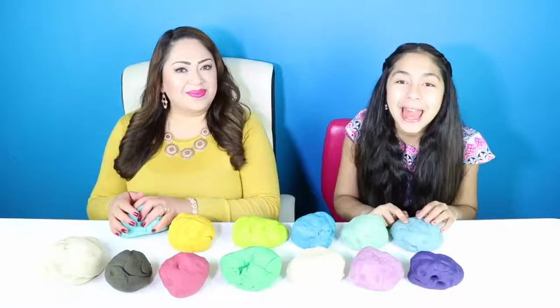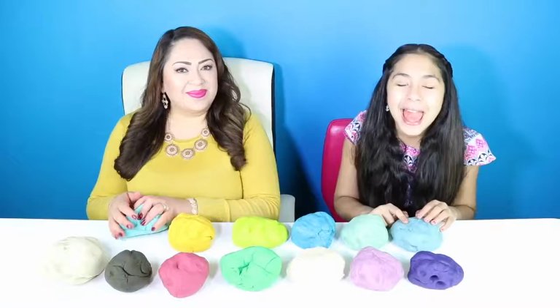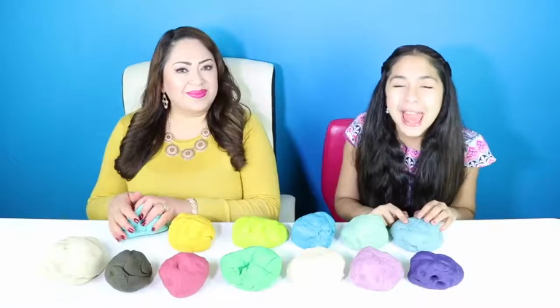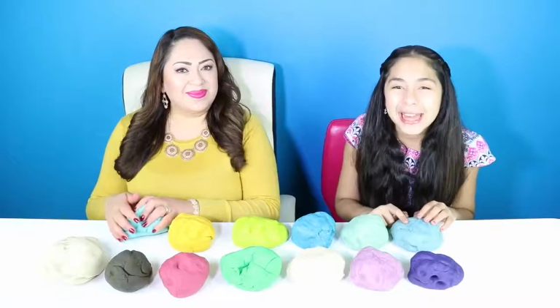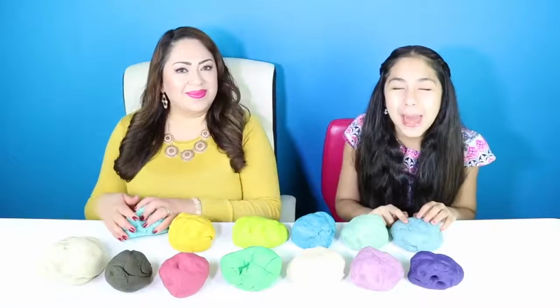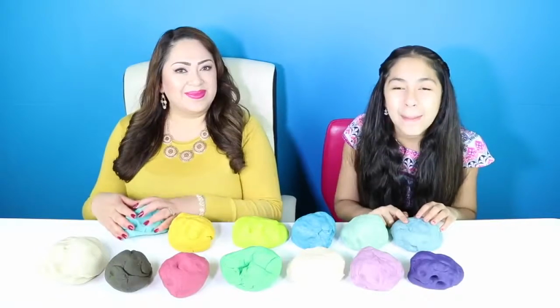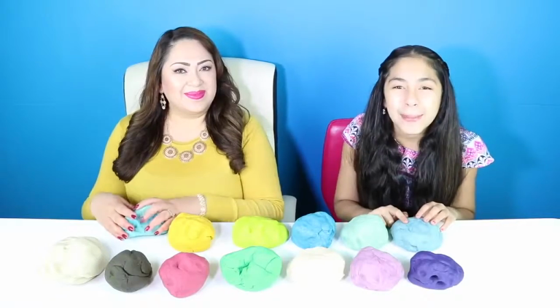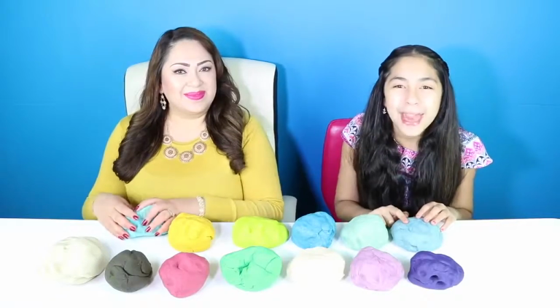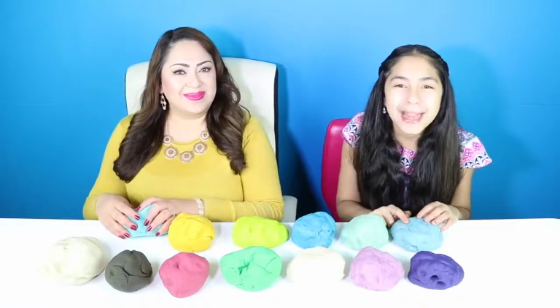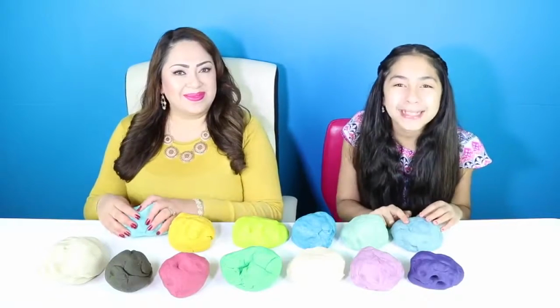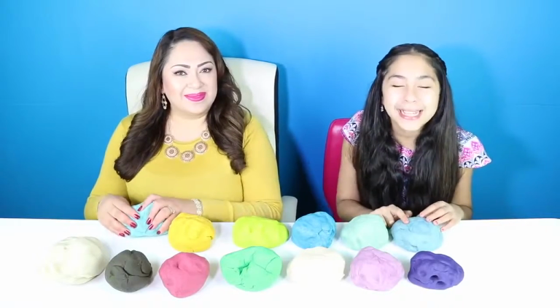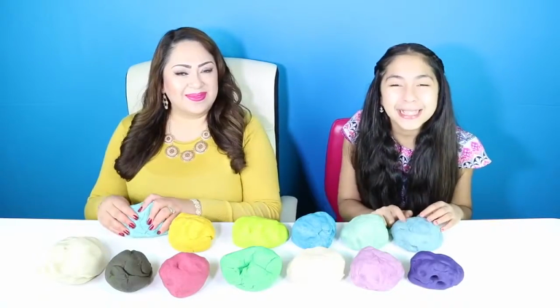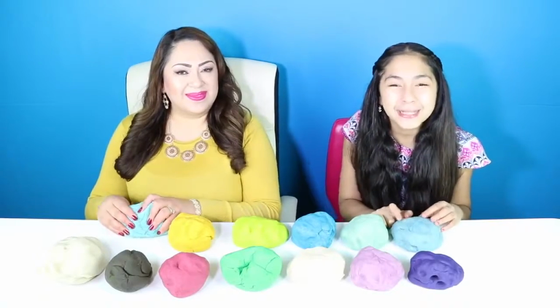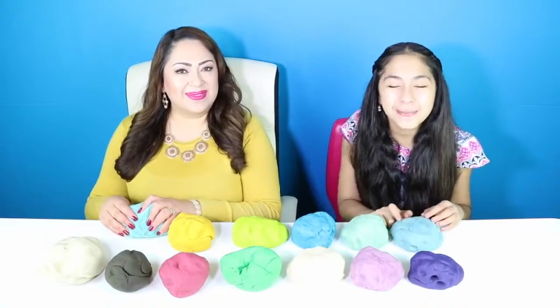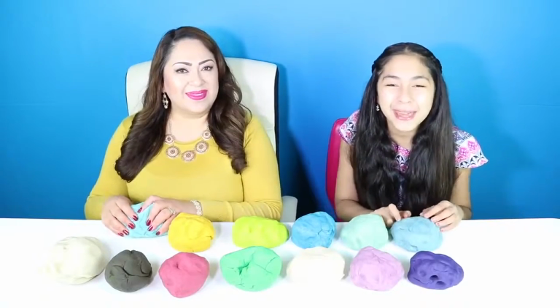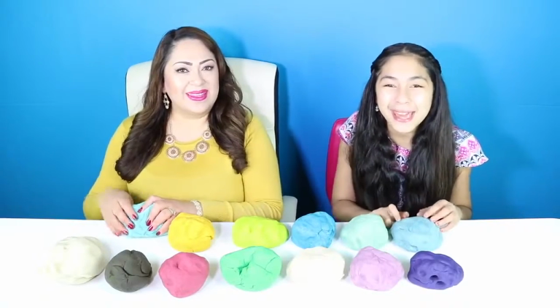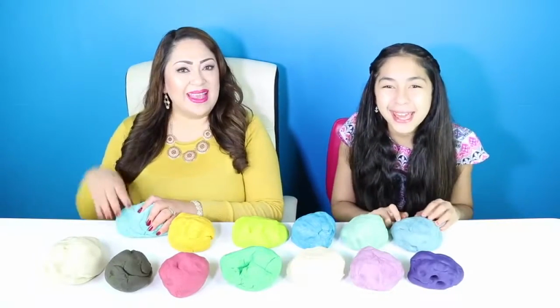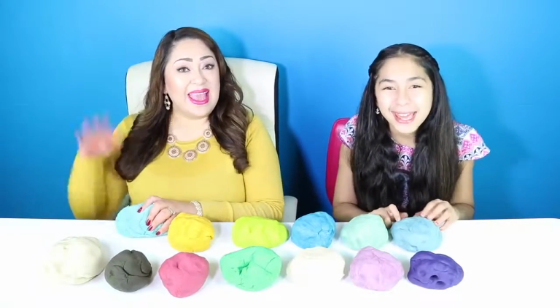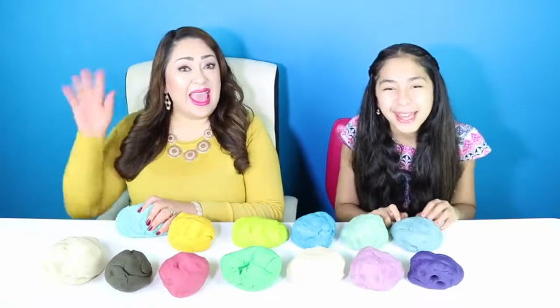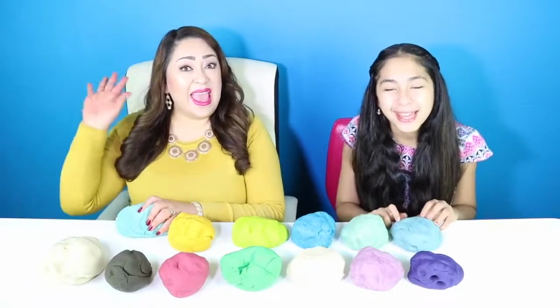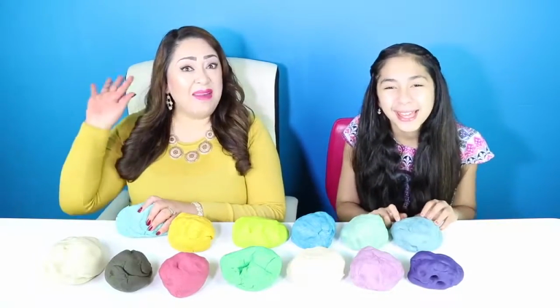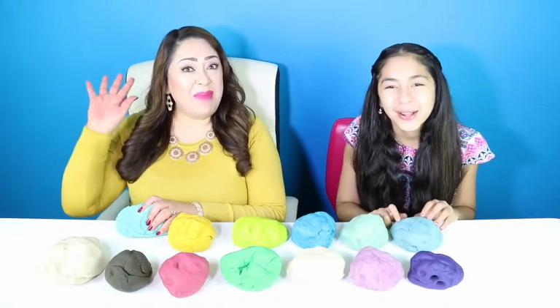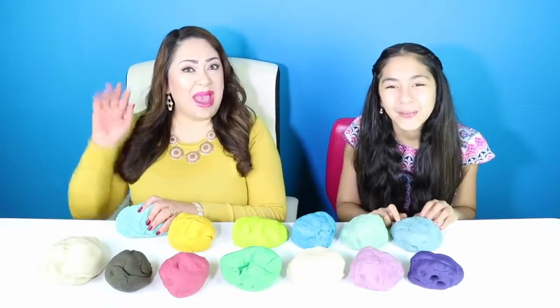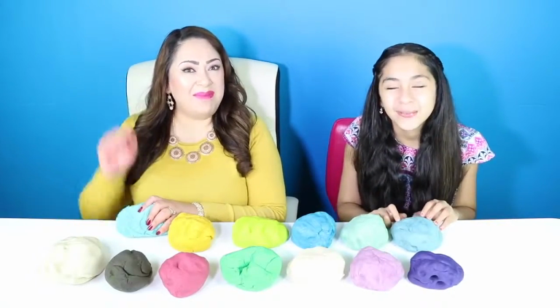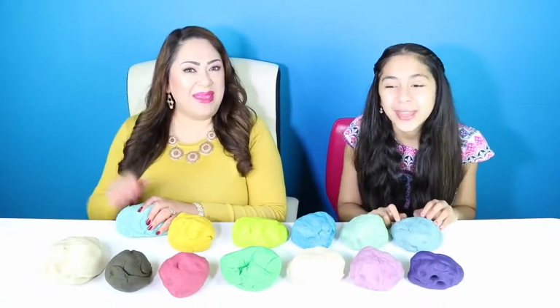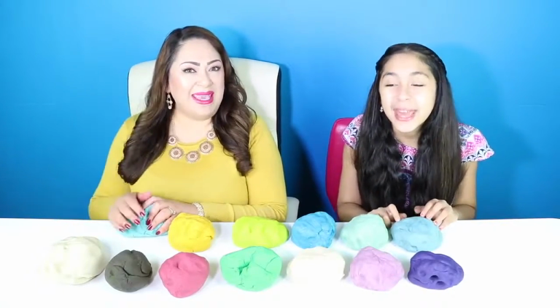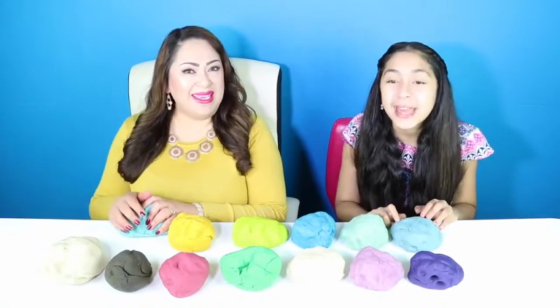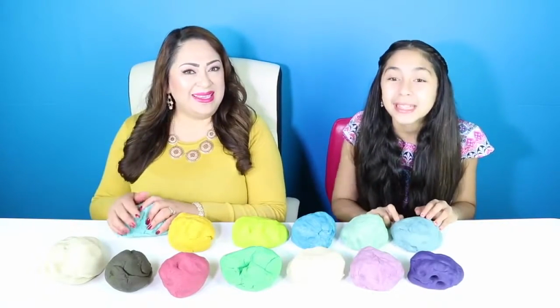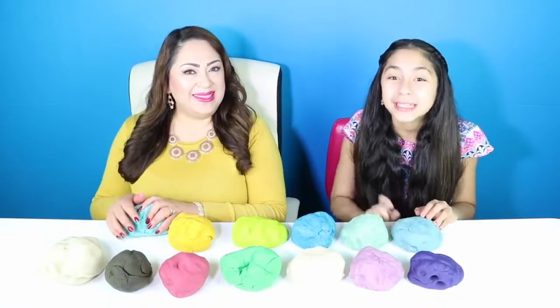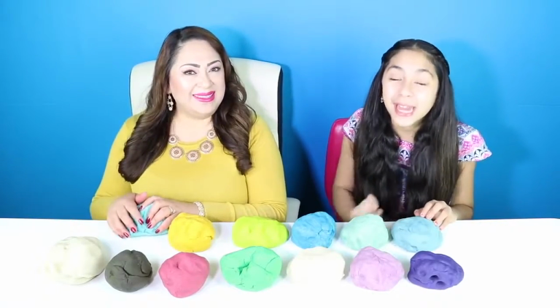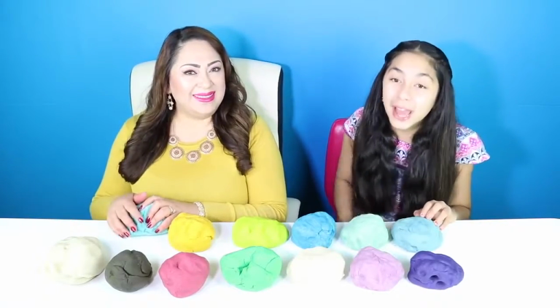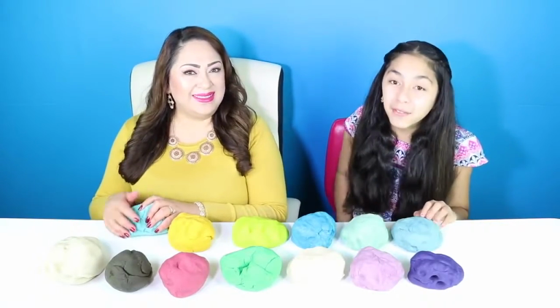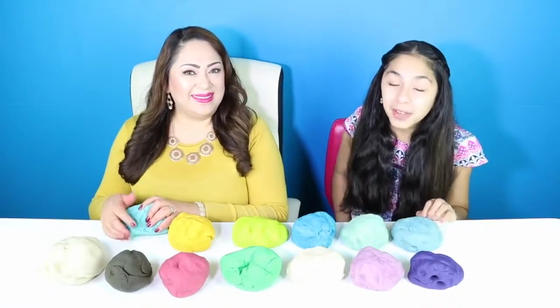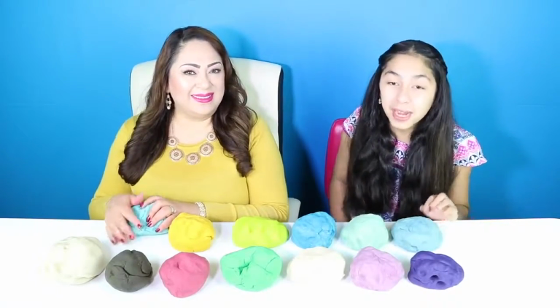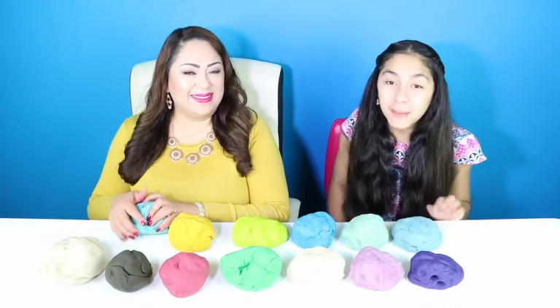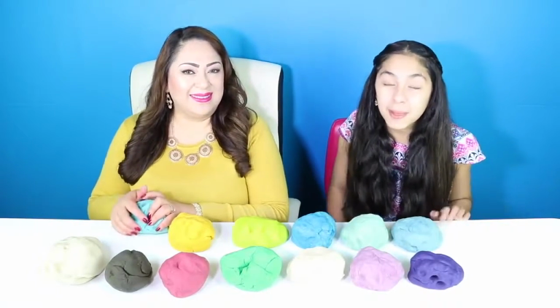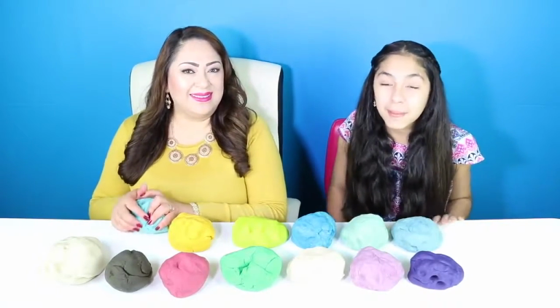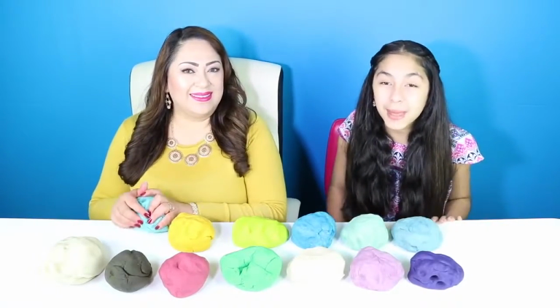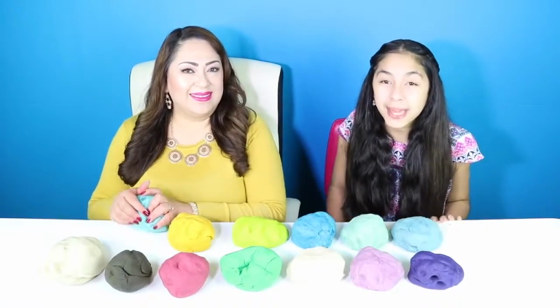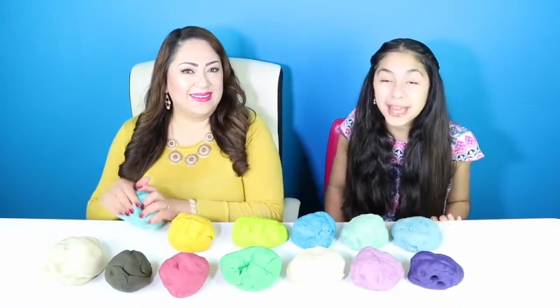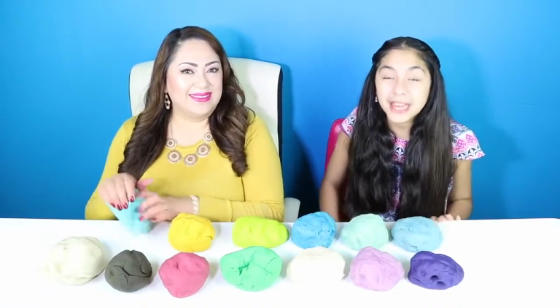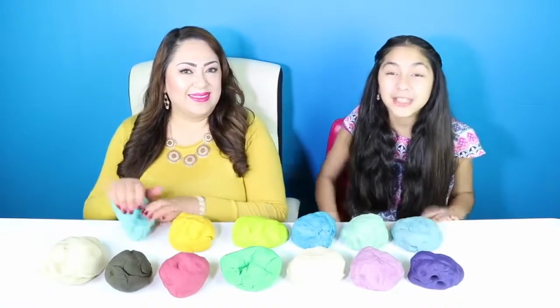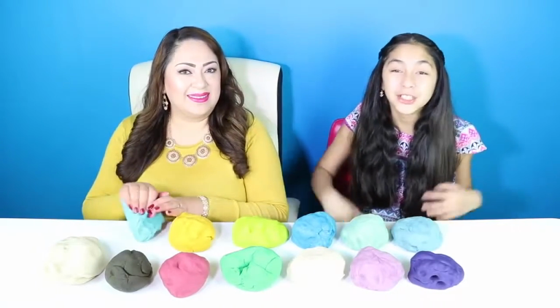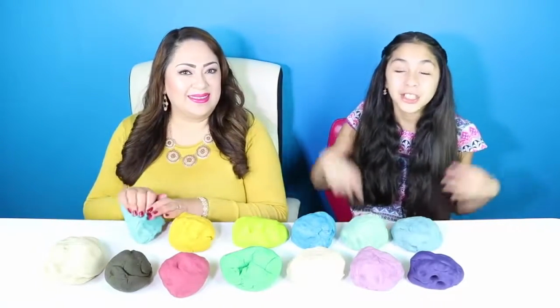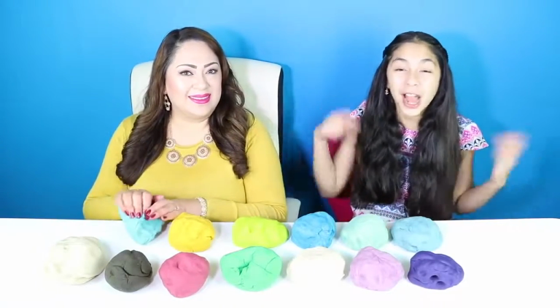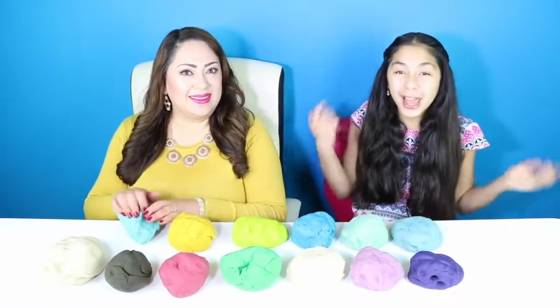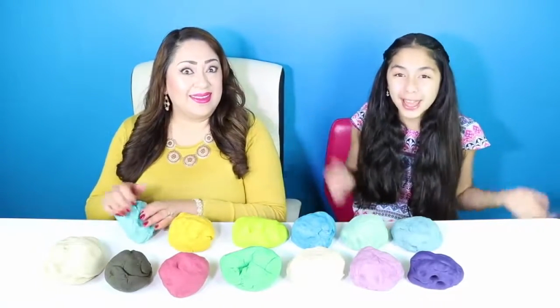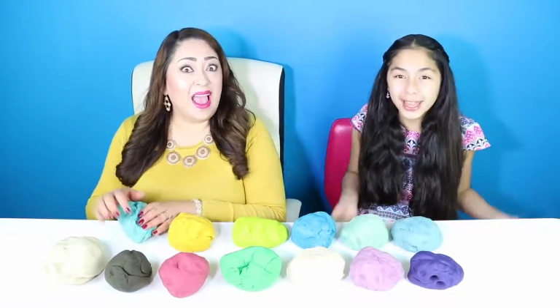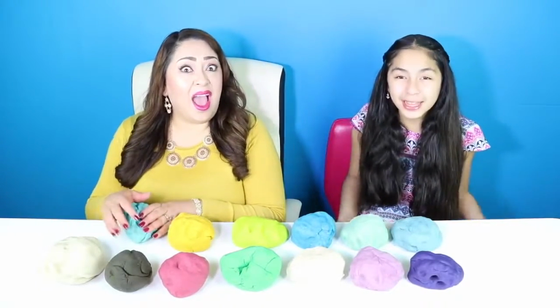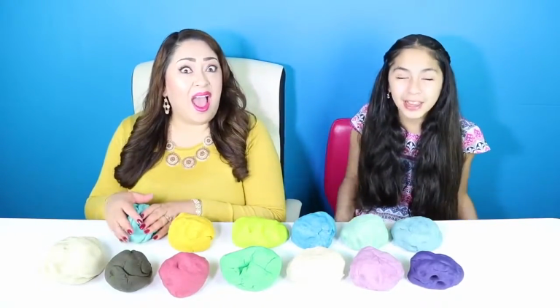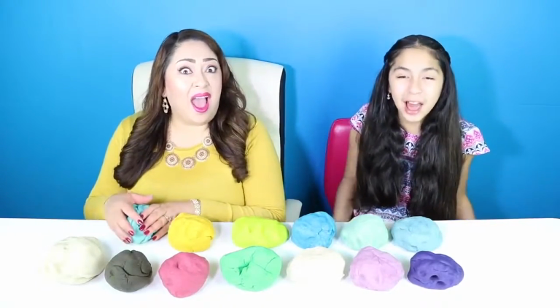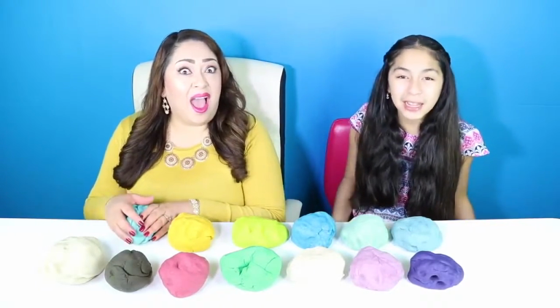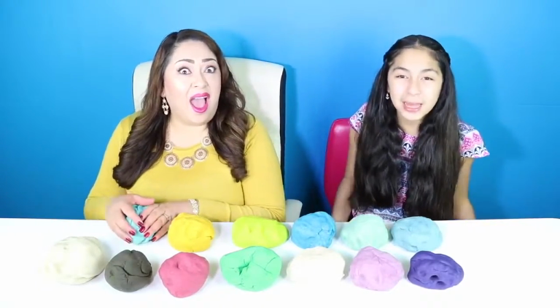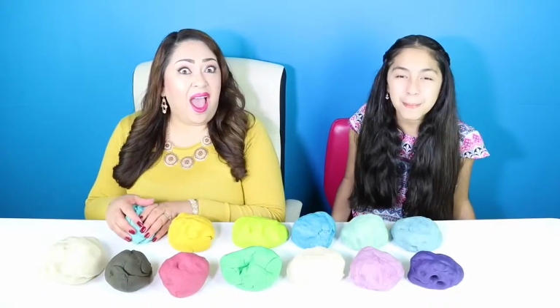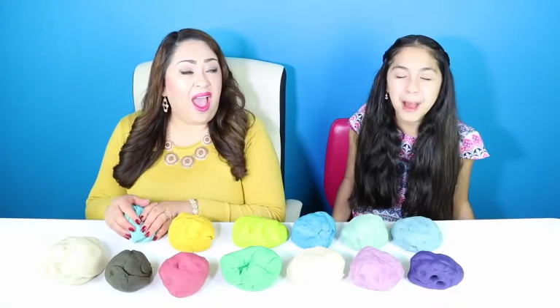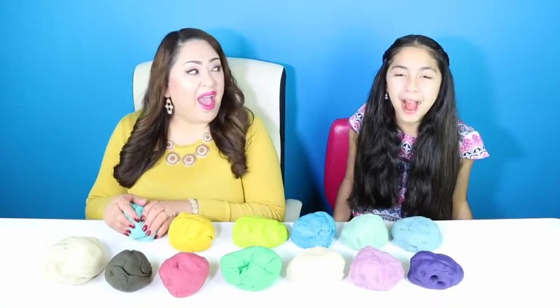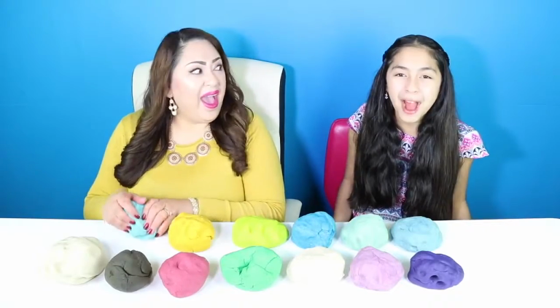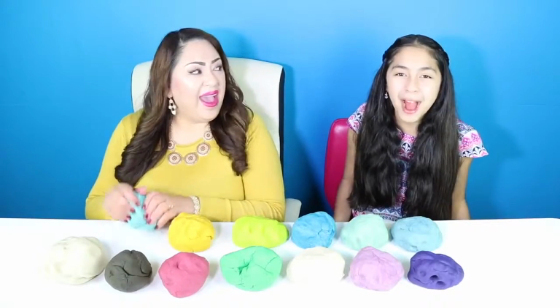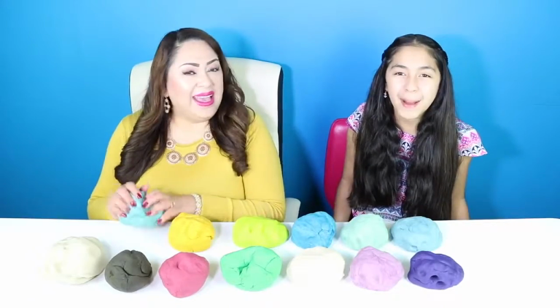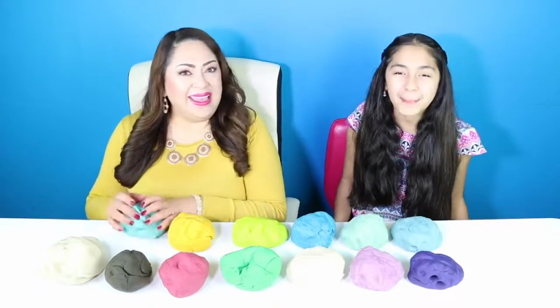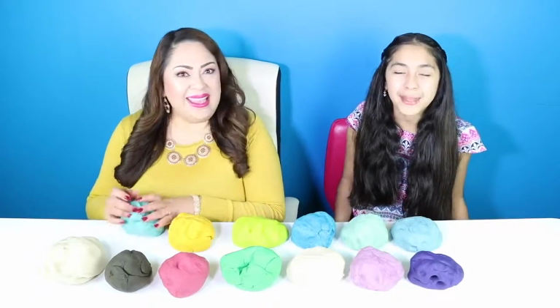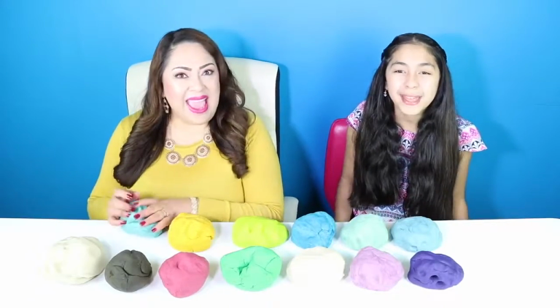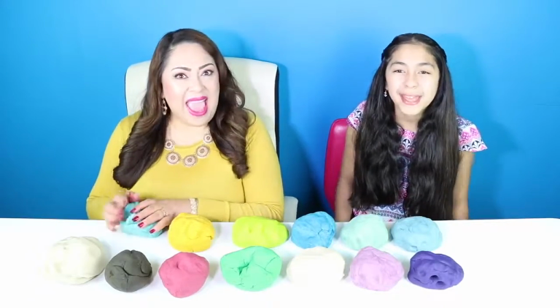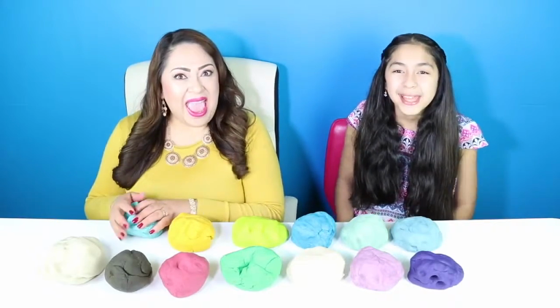Hey Cupcakes, it's Bea and Mommy. Today we're going to be making a giant lollipop. Yay!